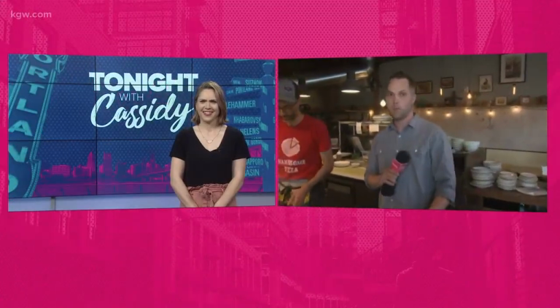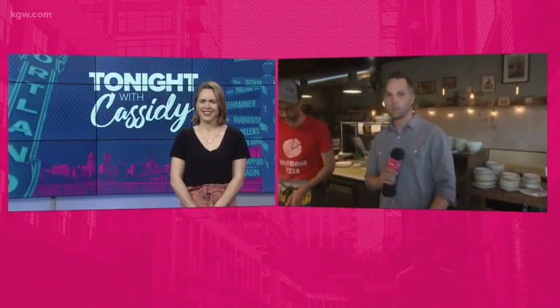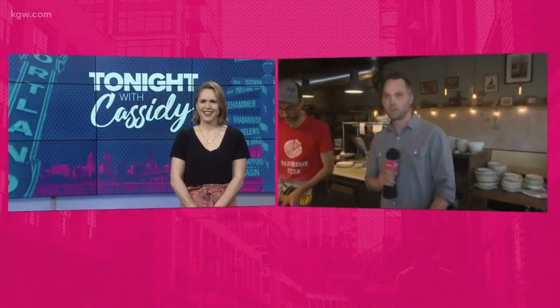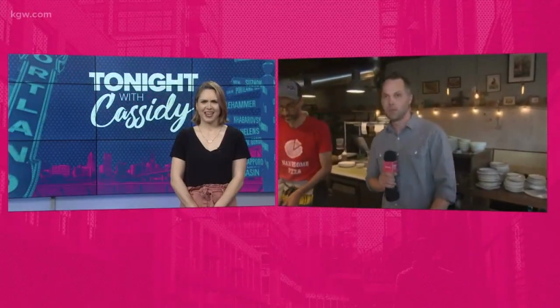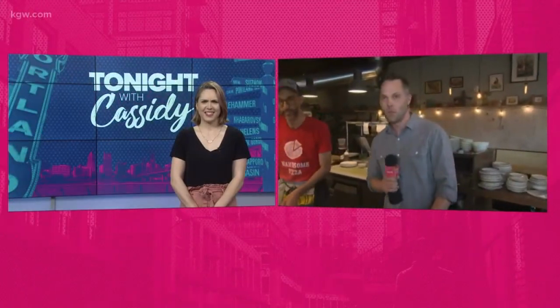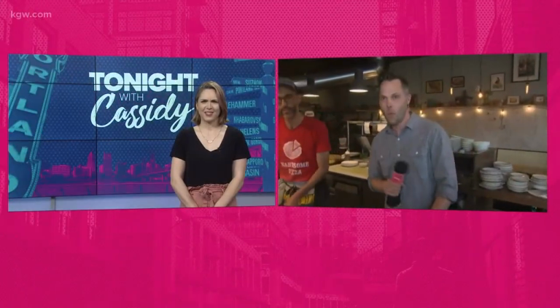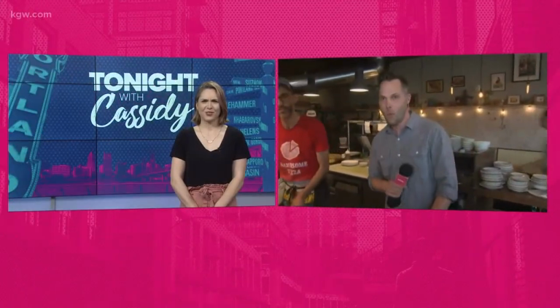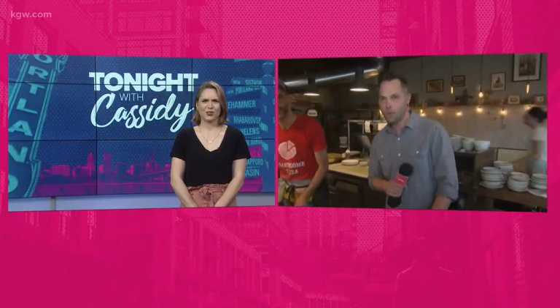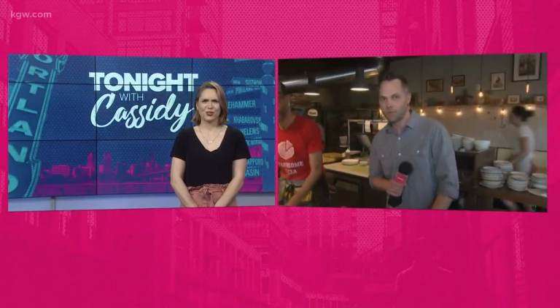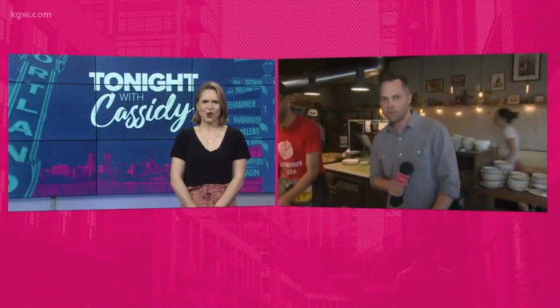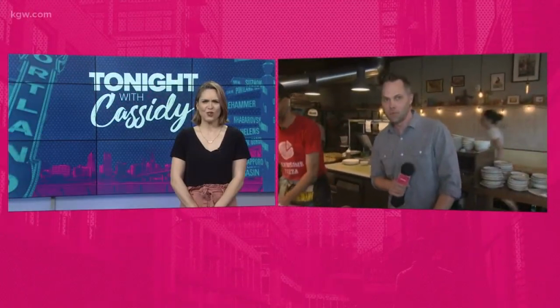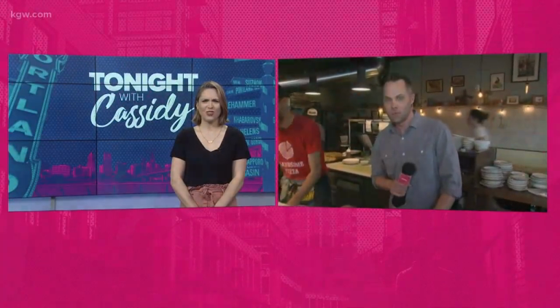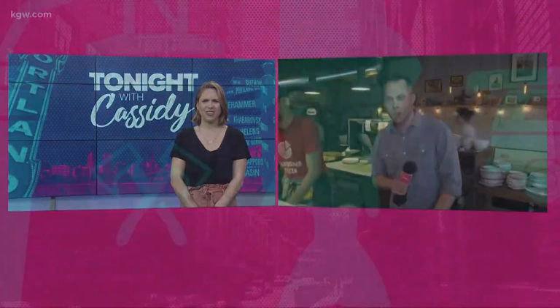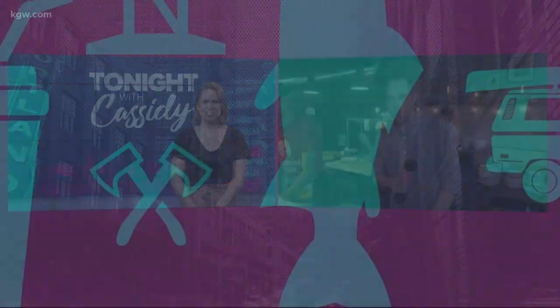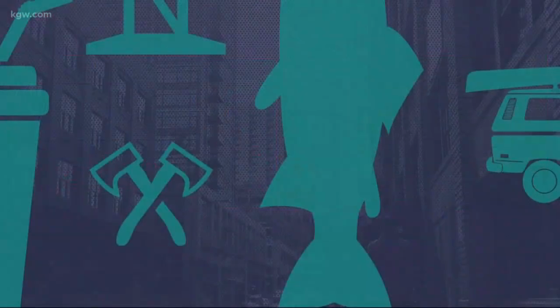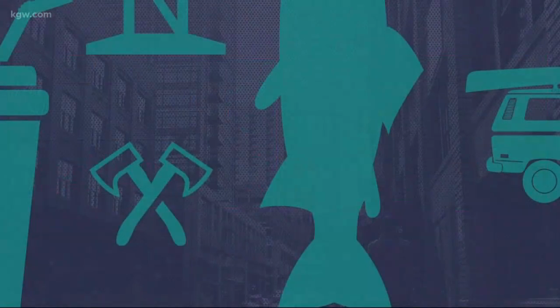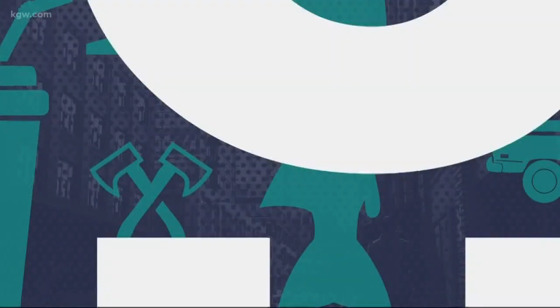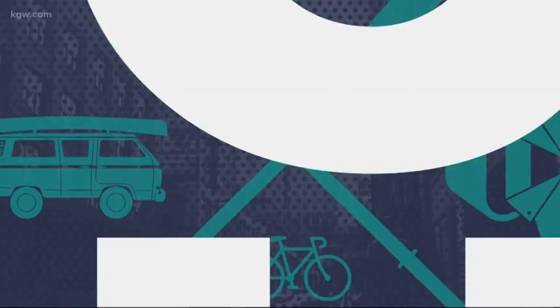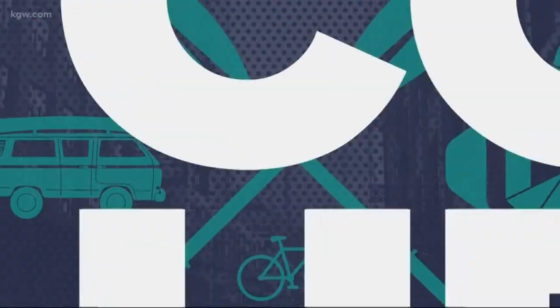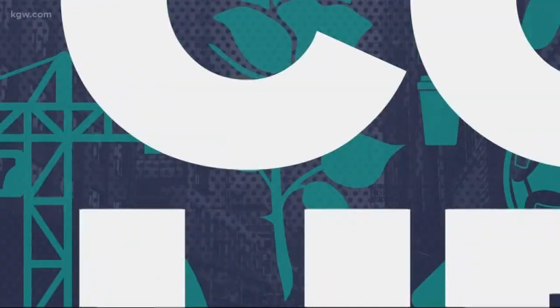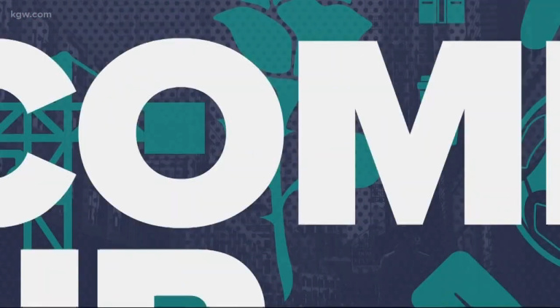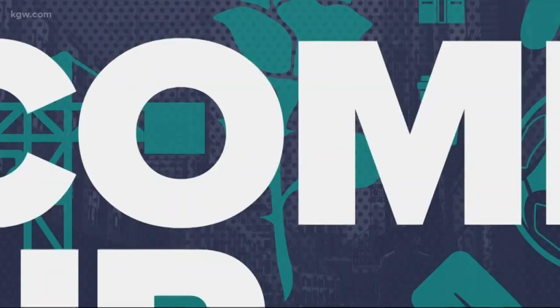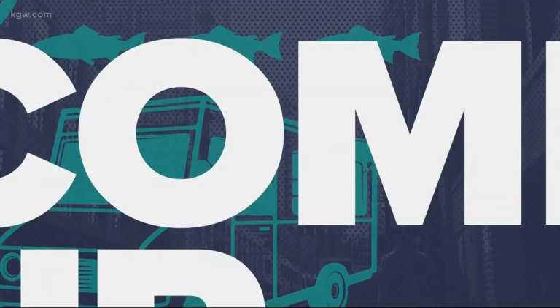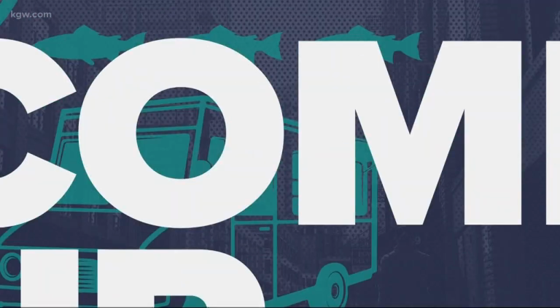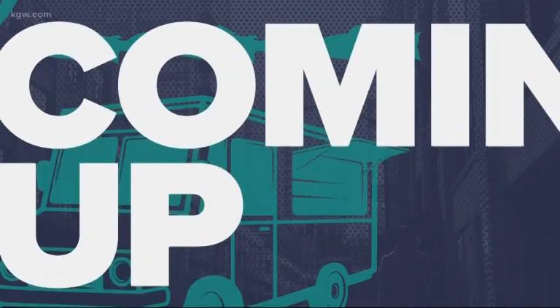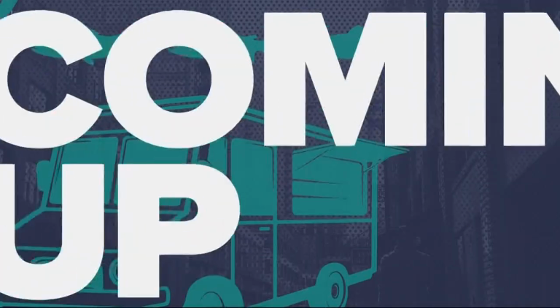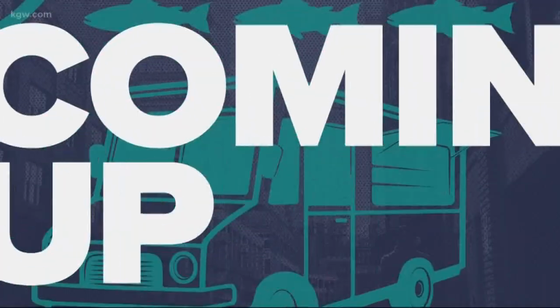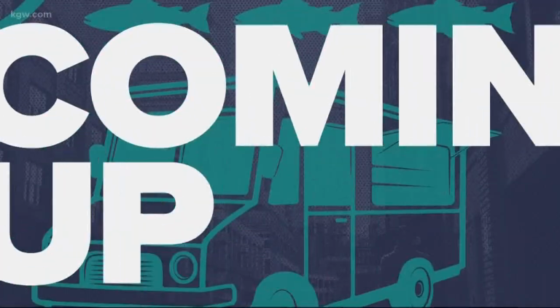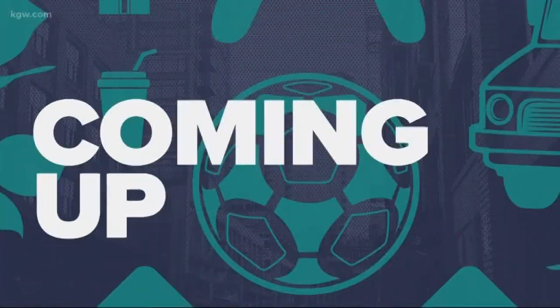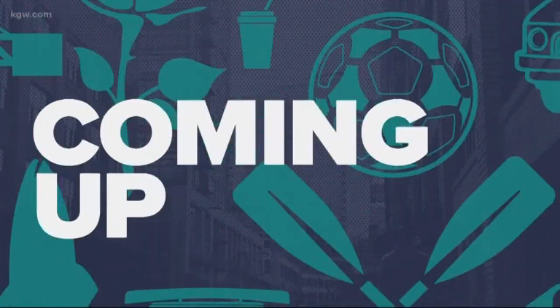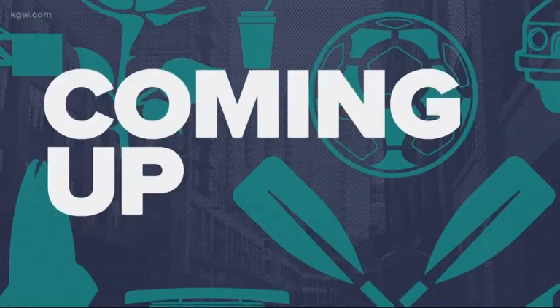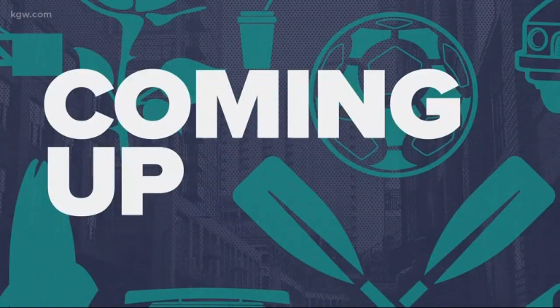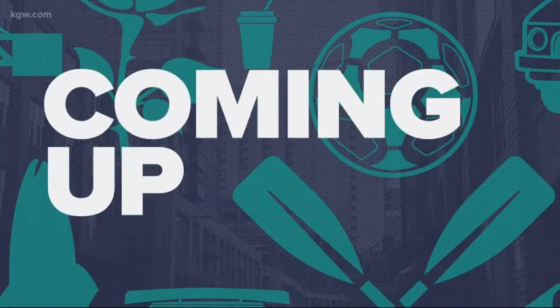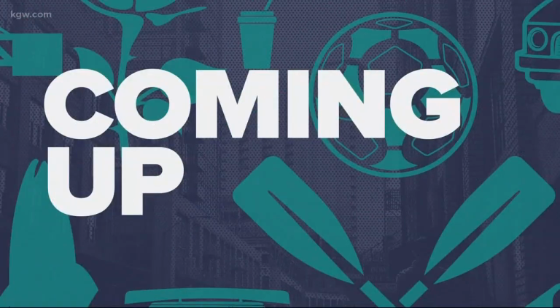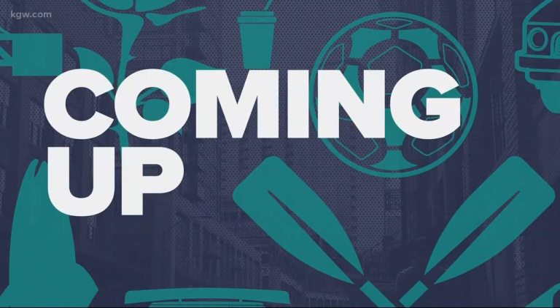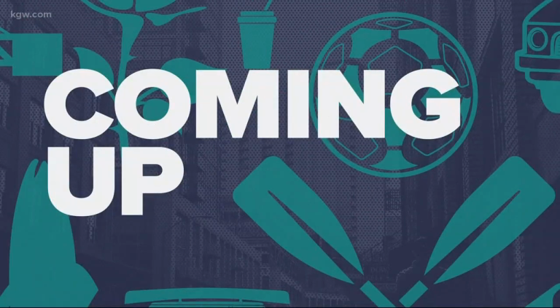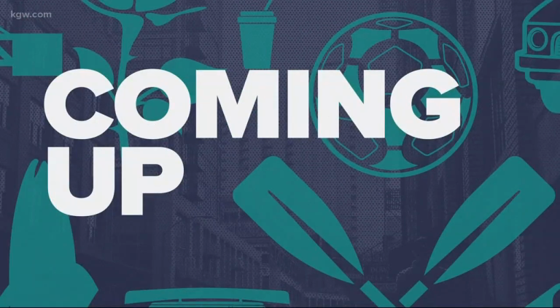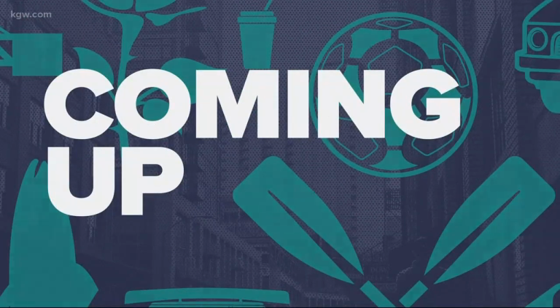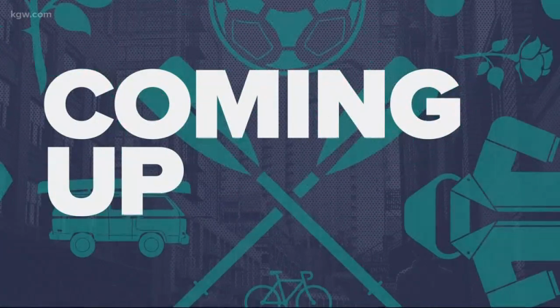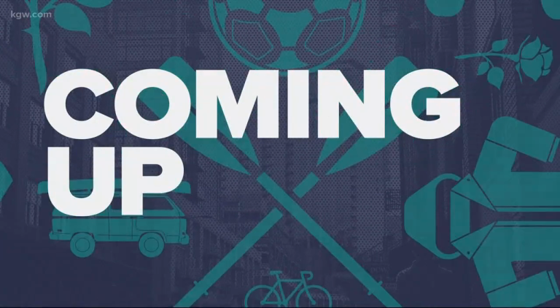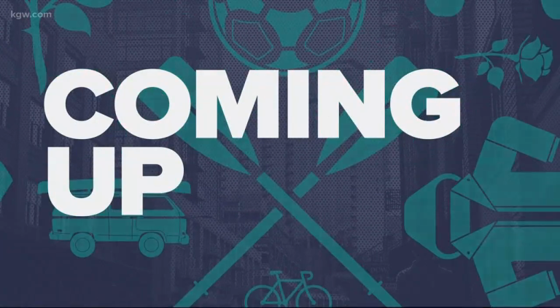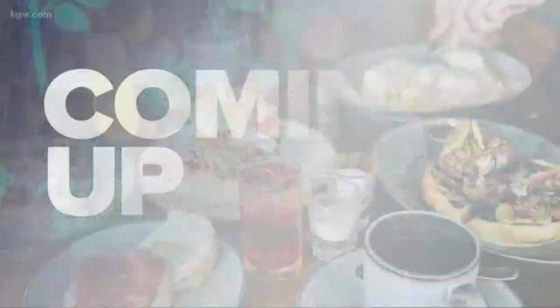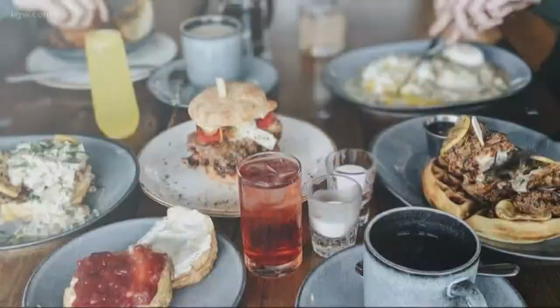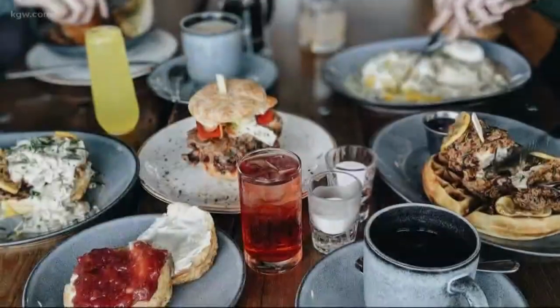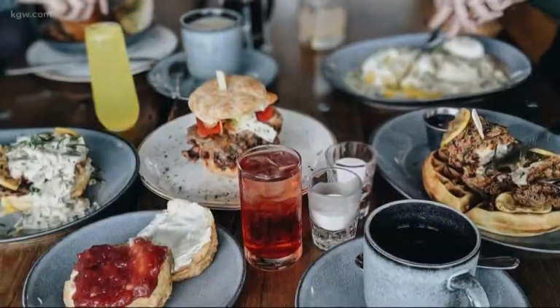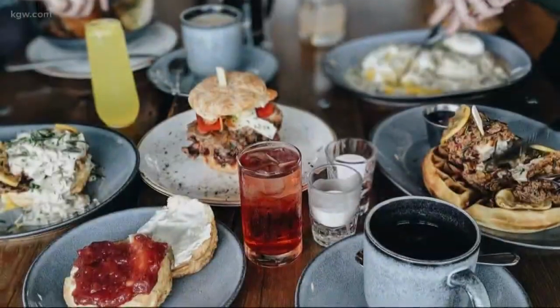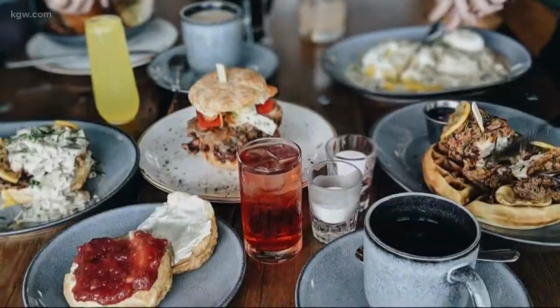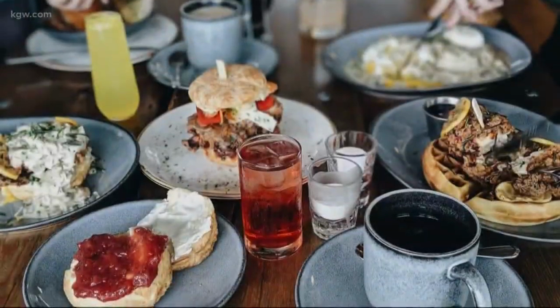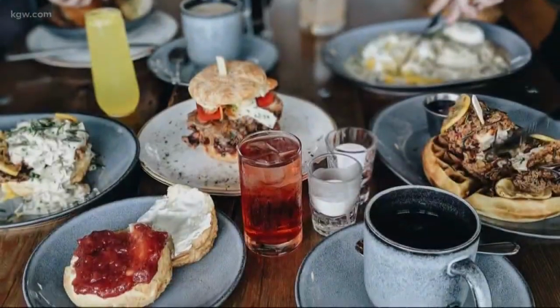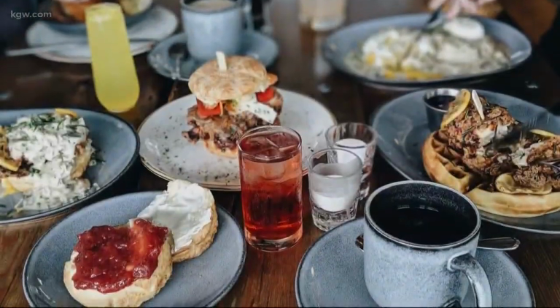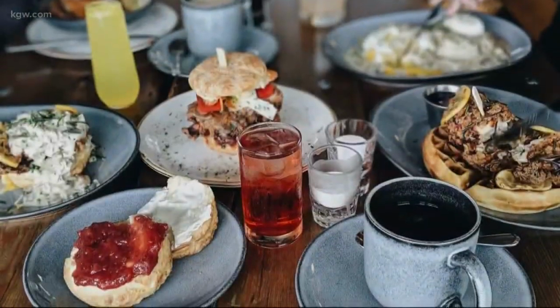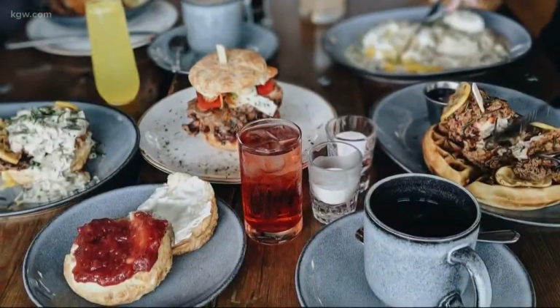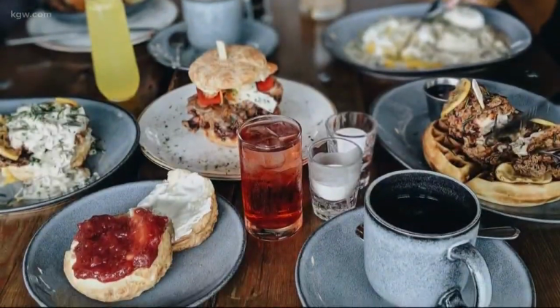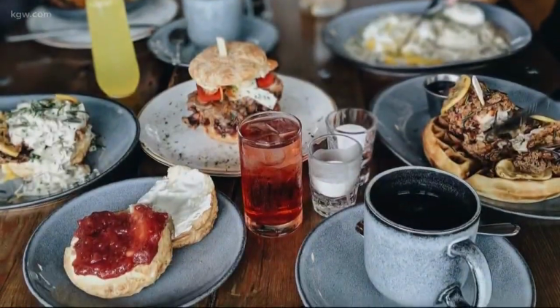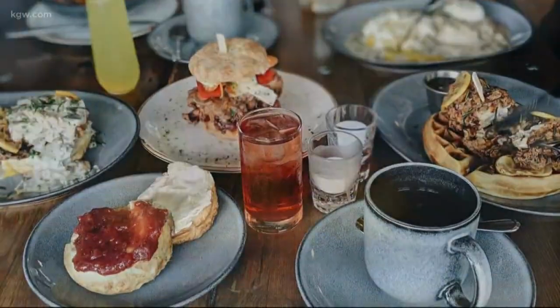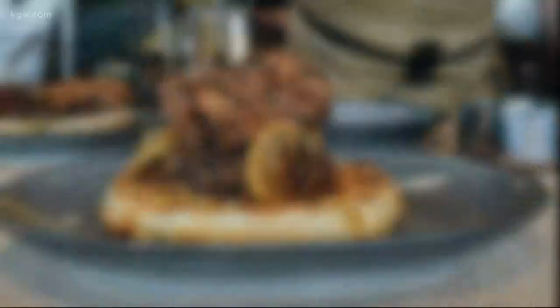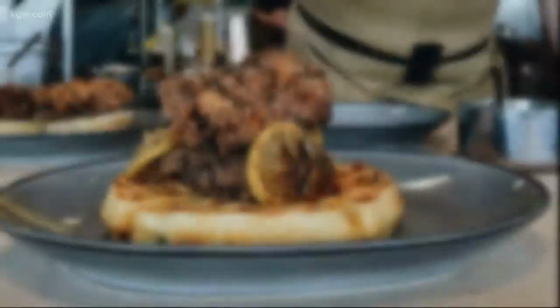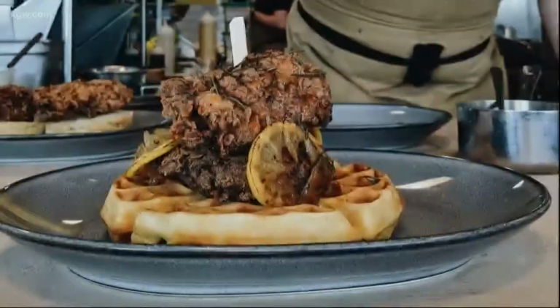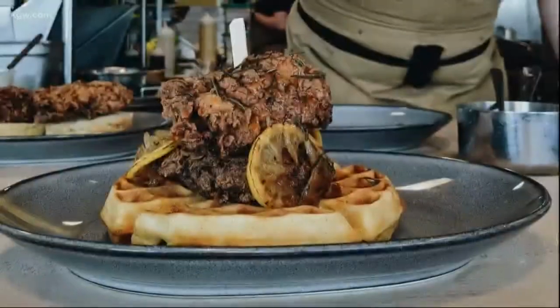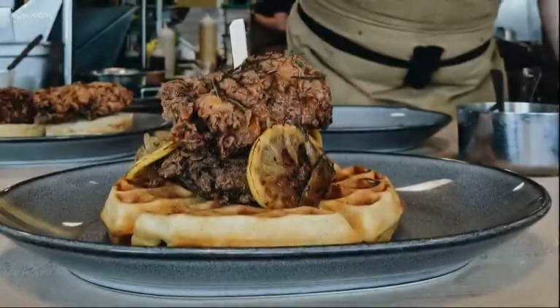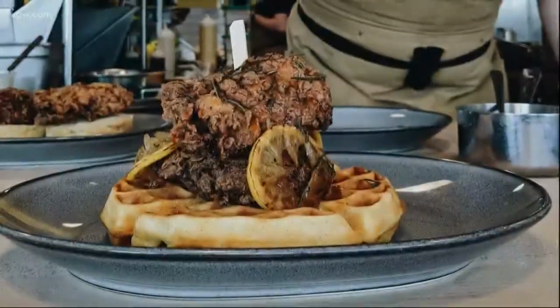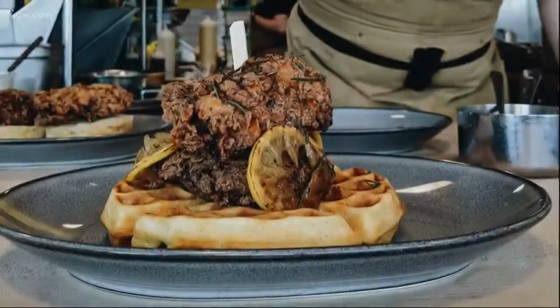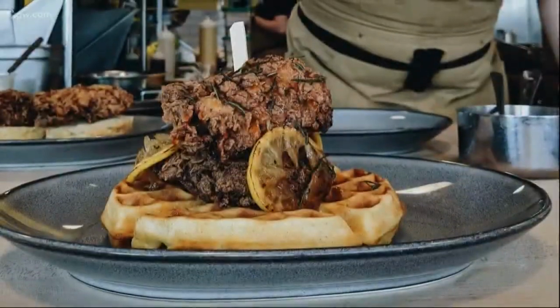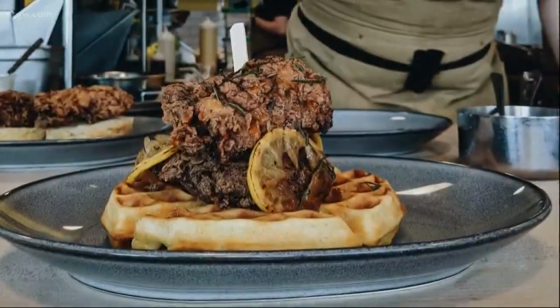That sounds so delicious and looks even better. I kept thinking maybe they were purposely breaking up their shot so they could just go eat pizza.